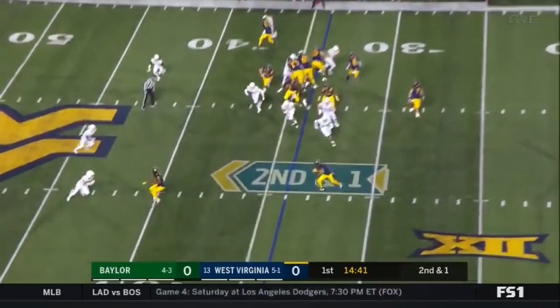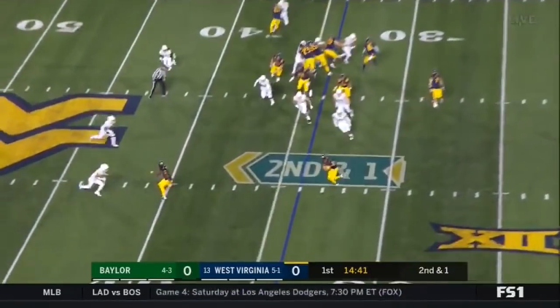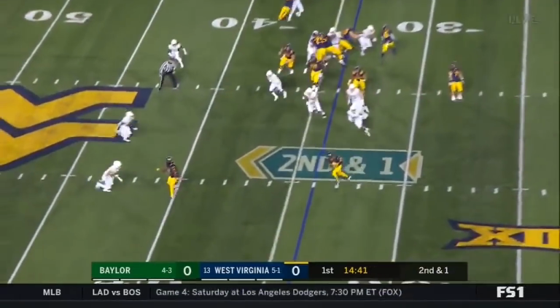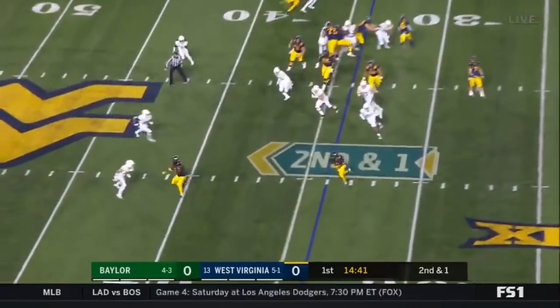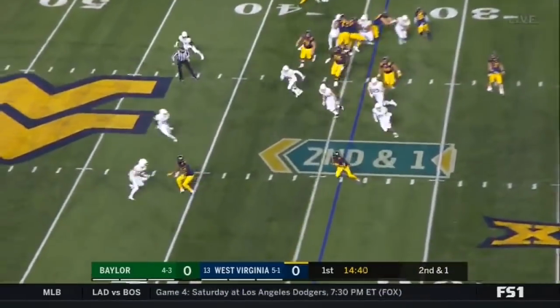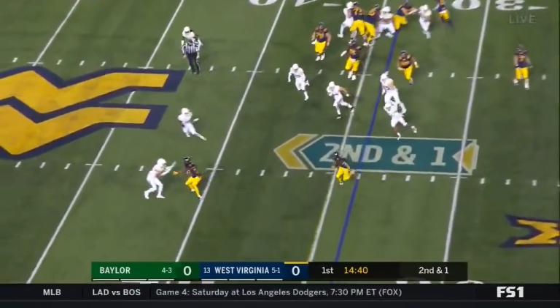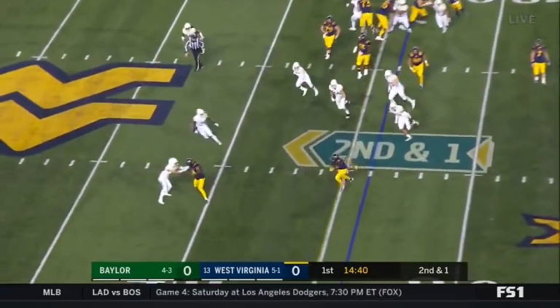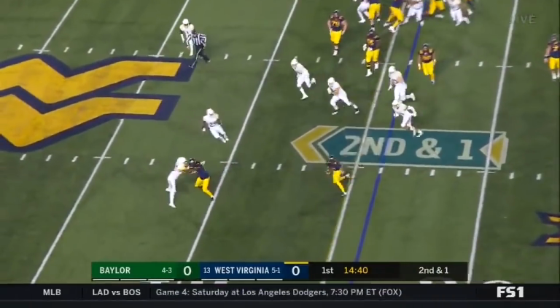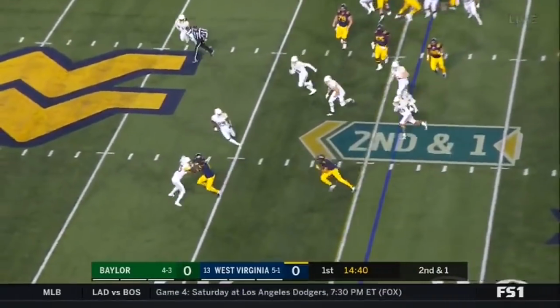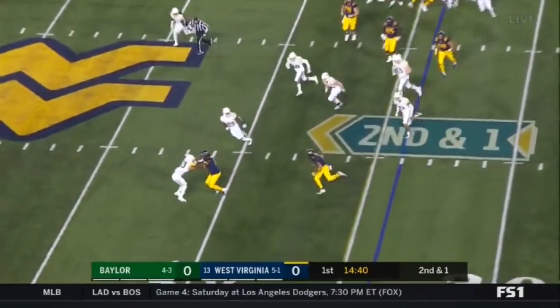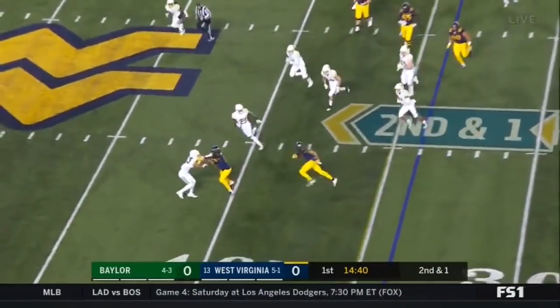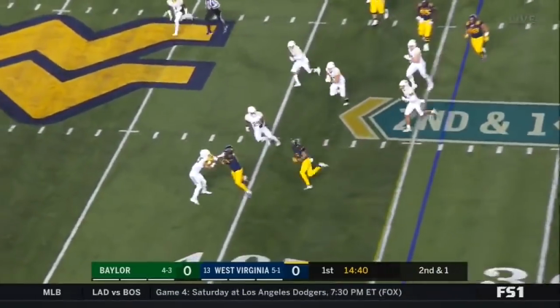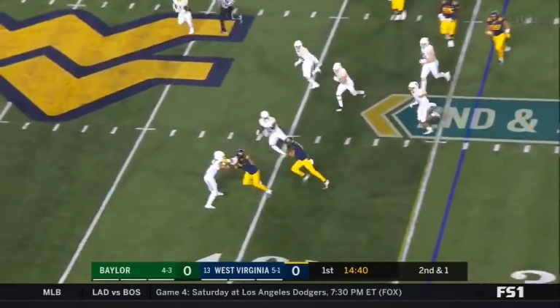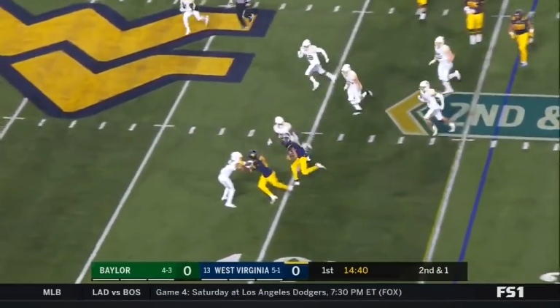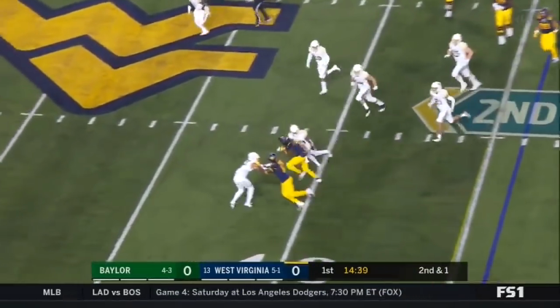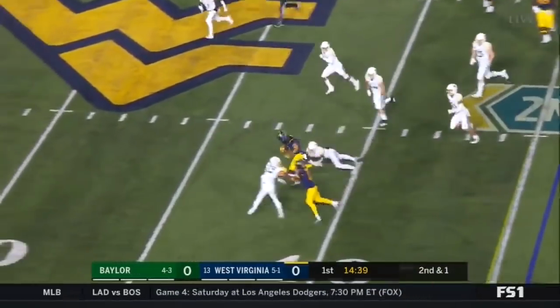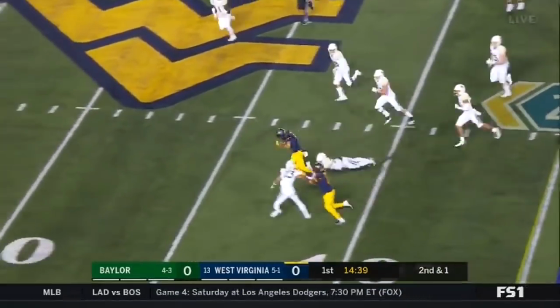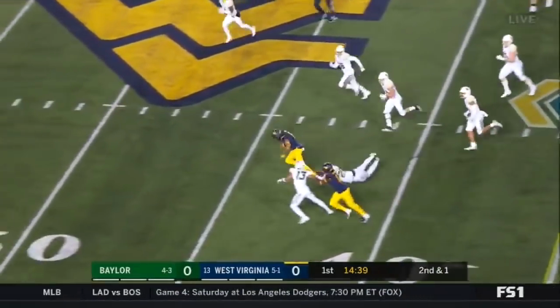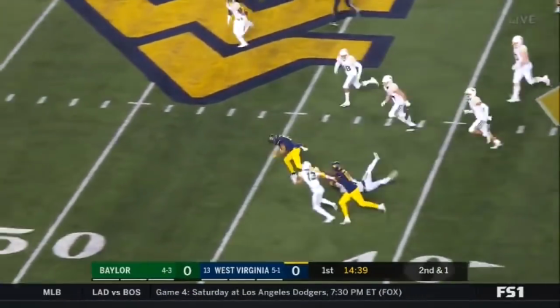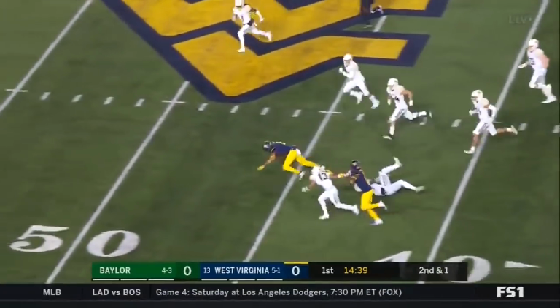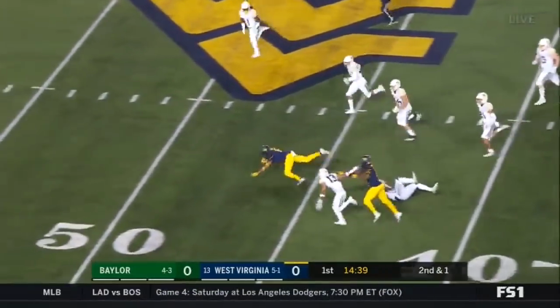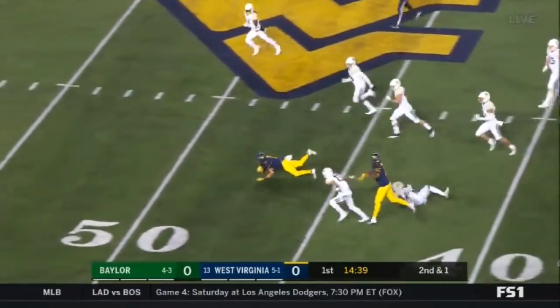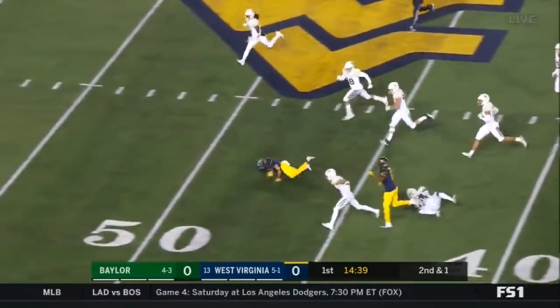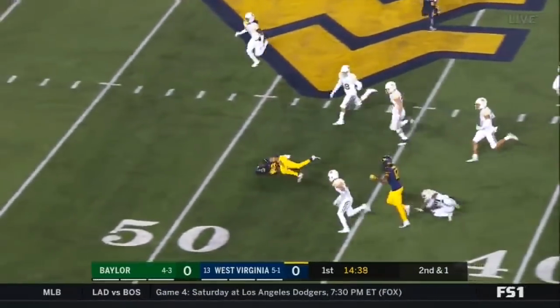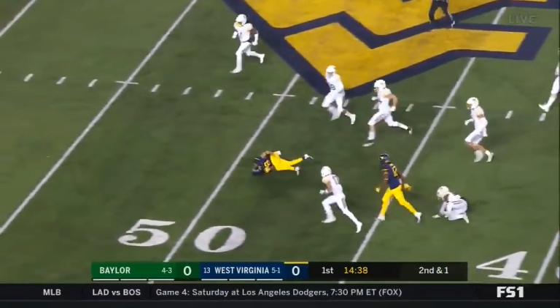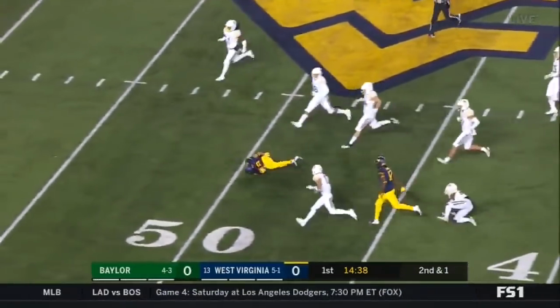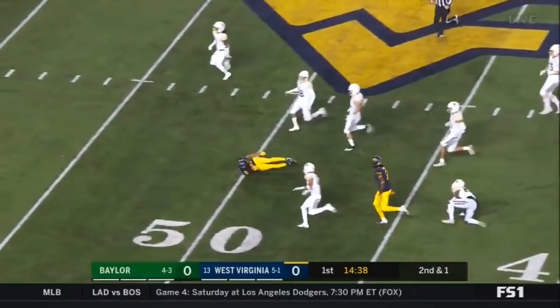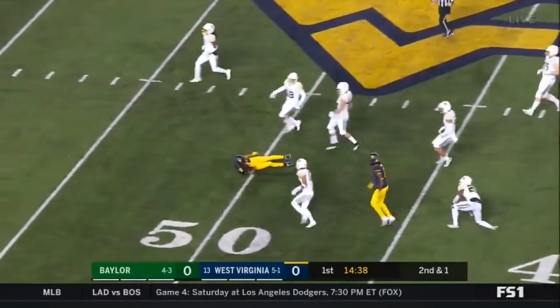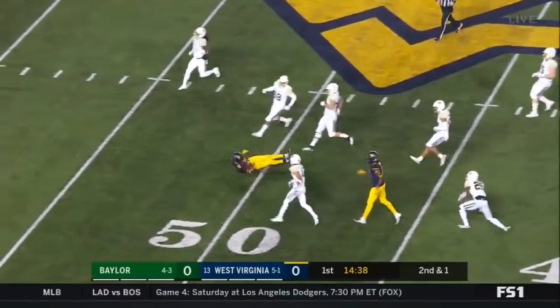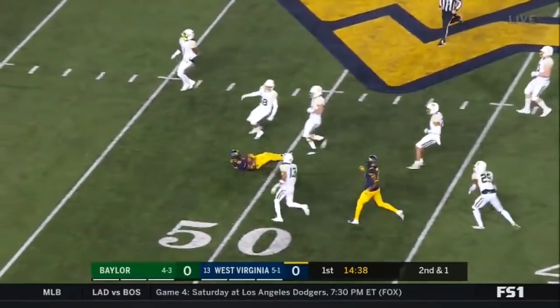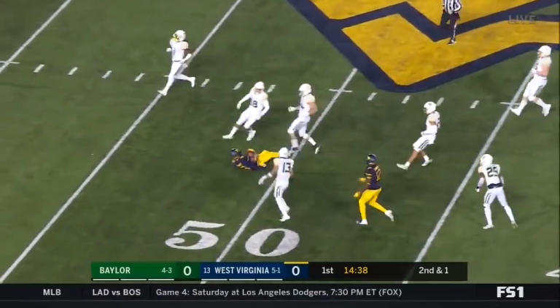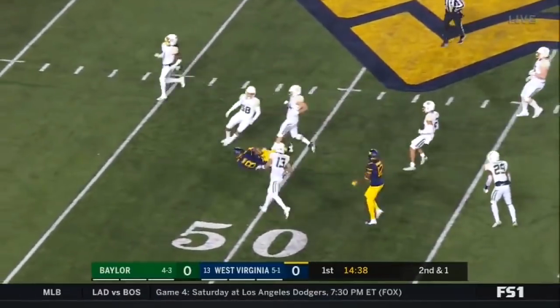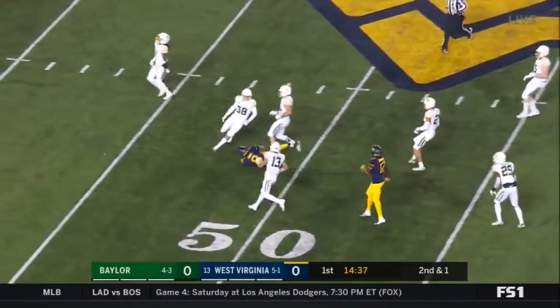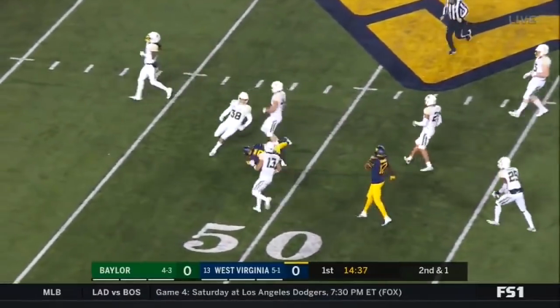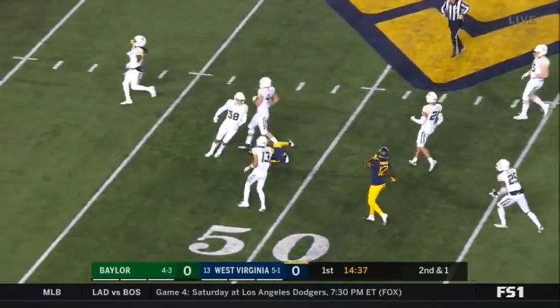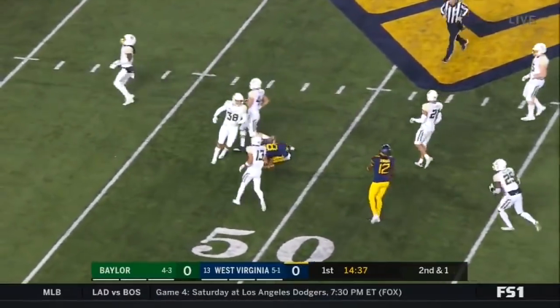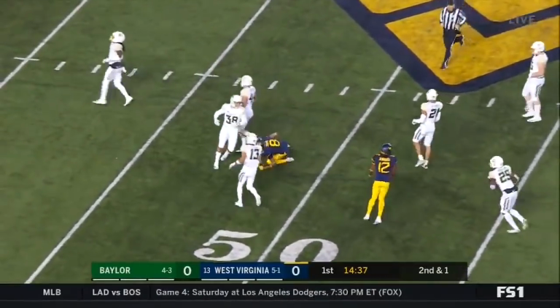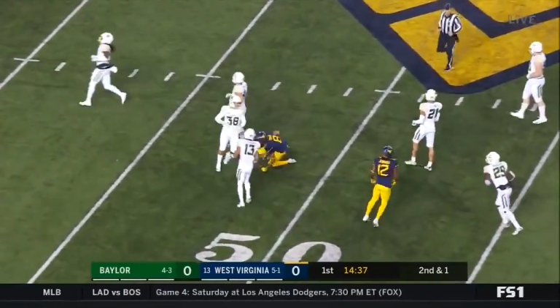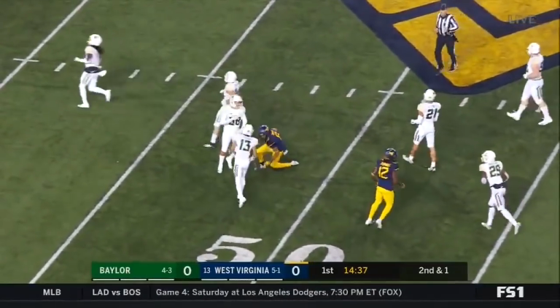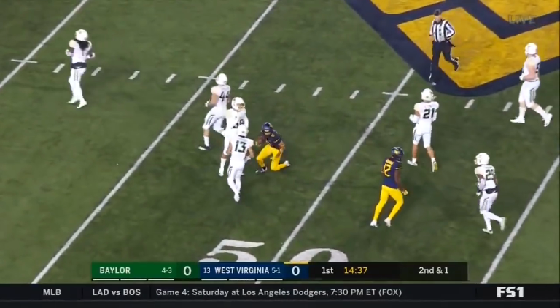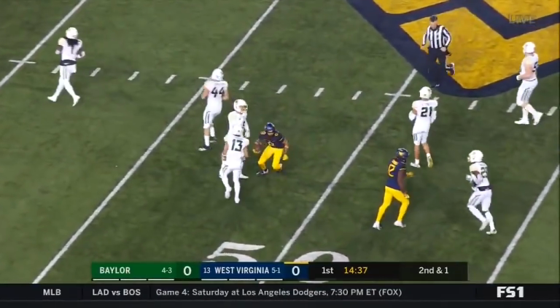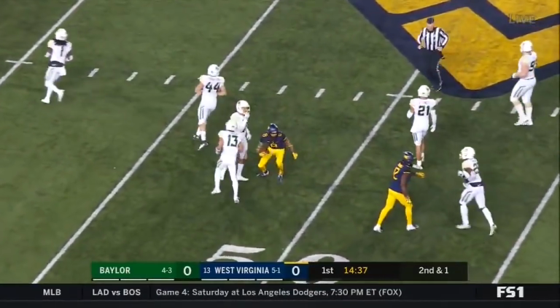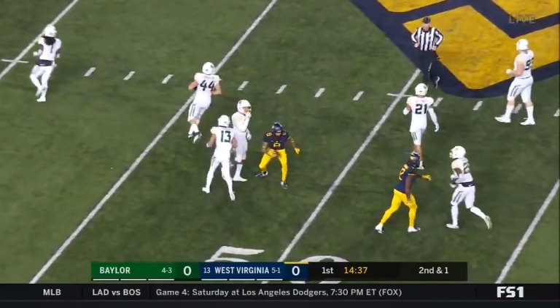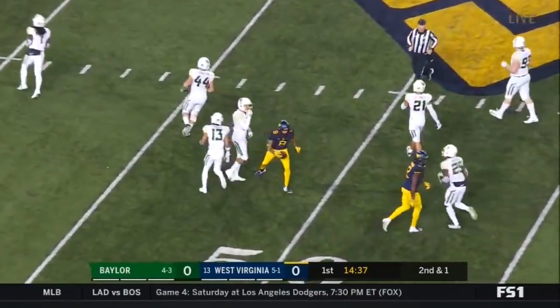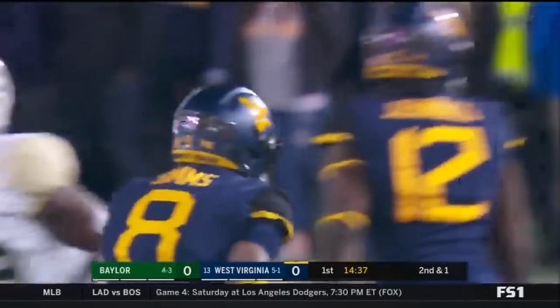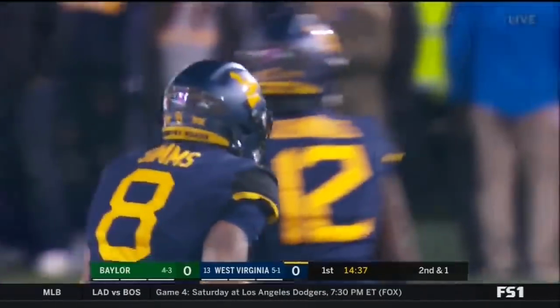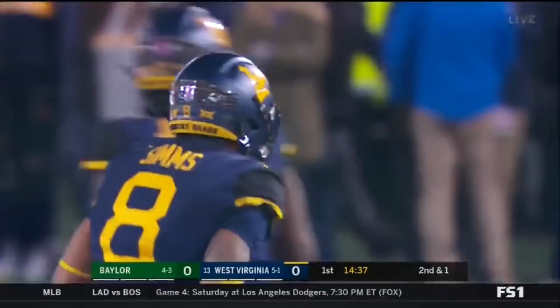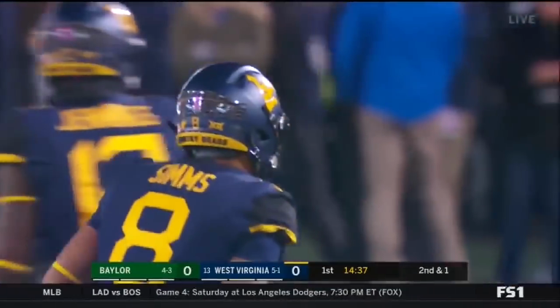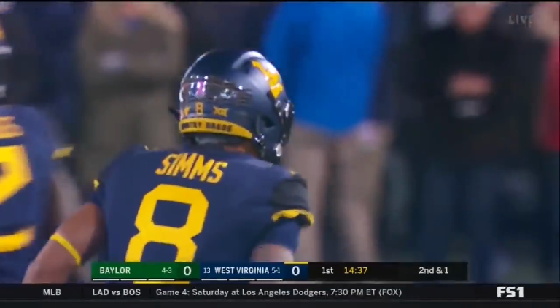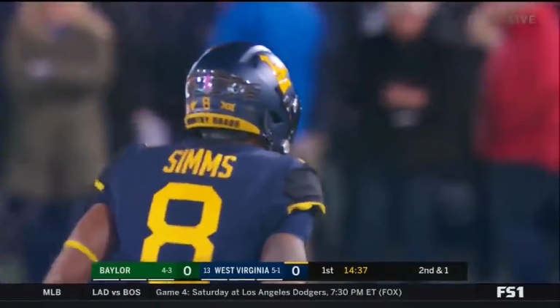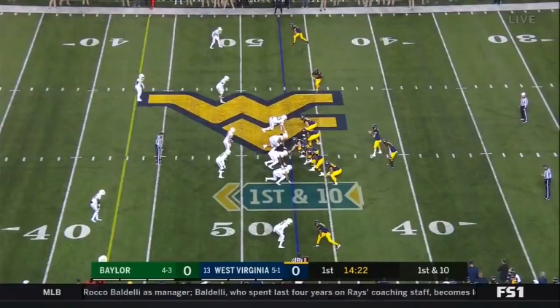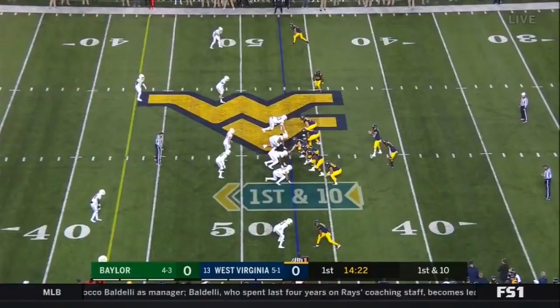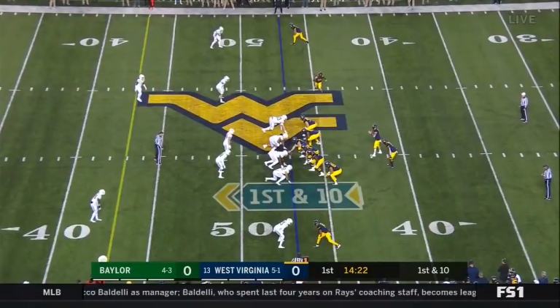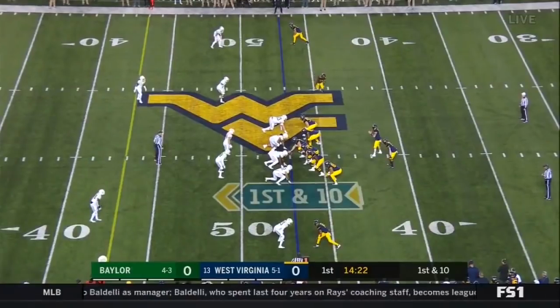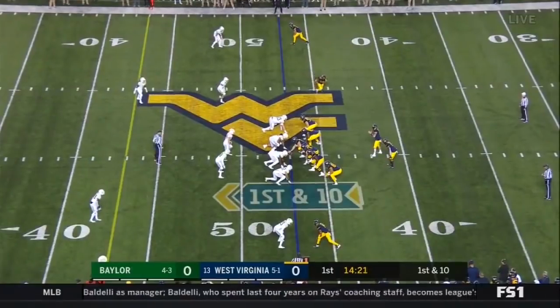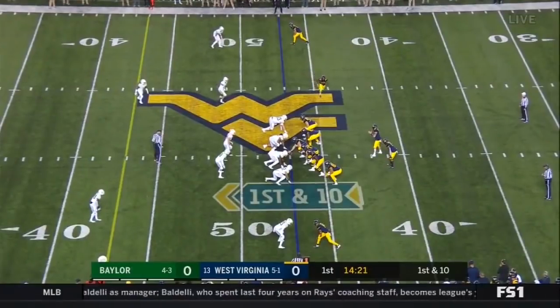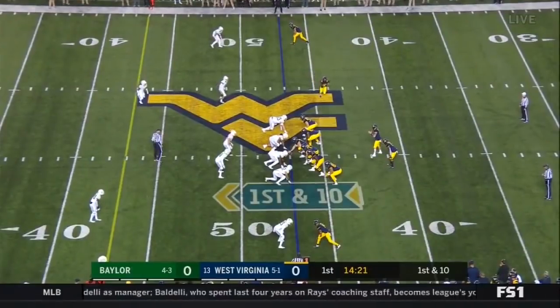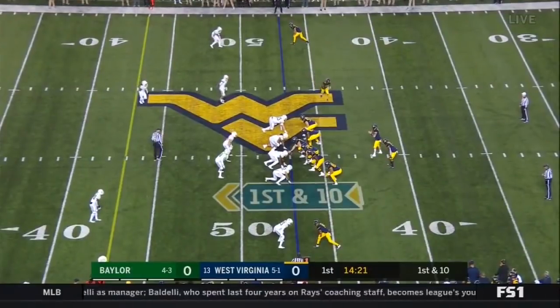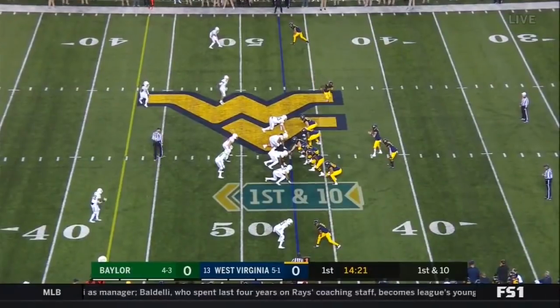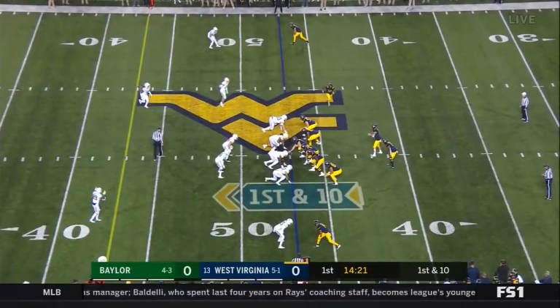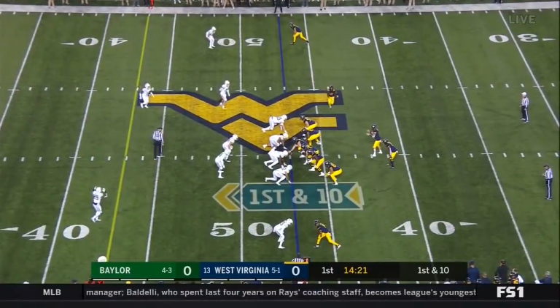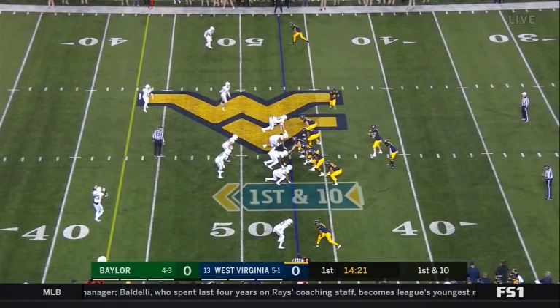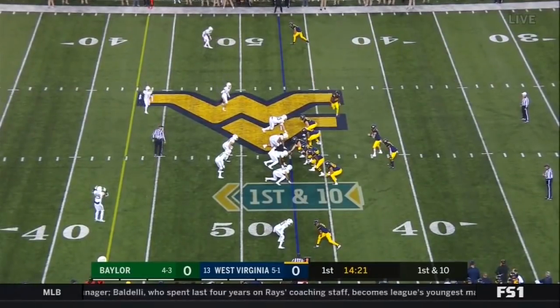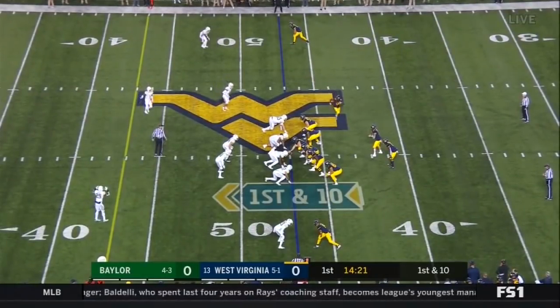Another quick pass this time to Sims, and Sims nearly slips the tackle. 13 yards on that one.